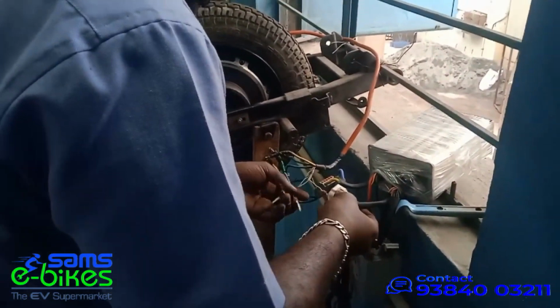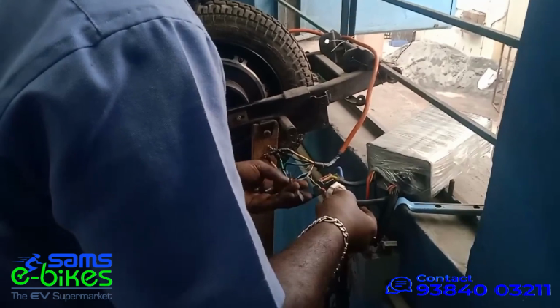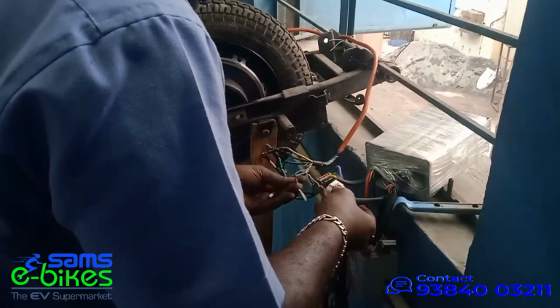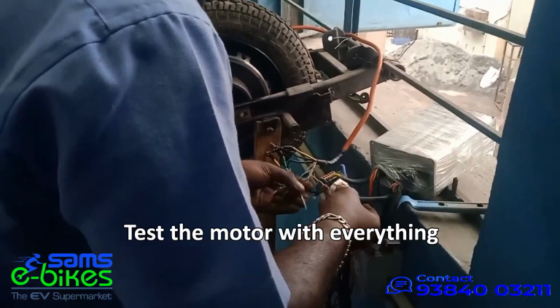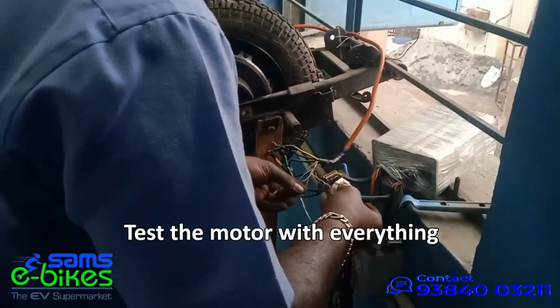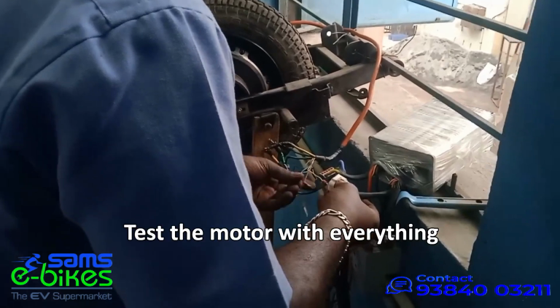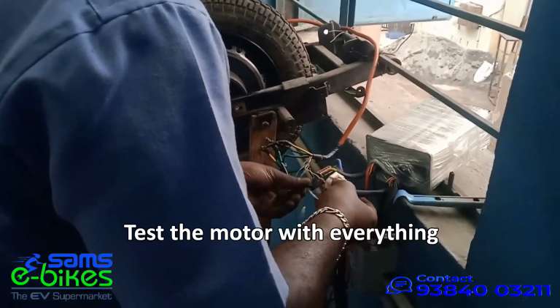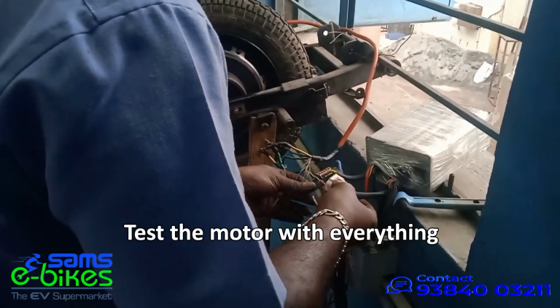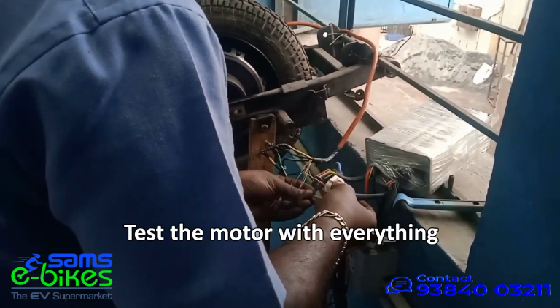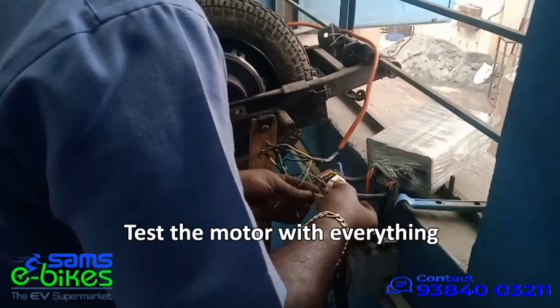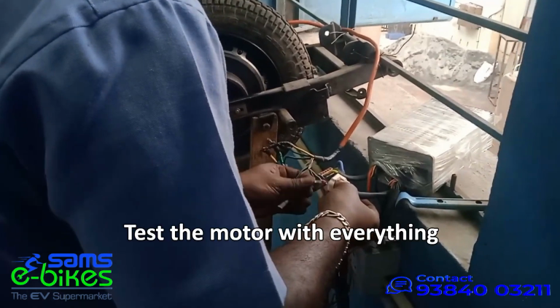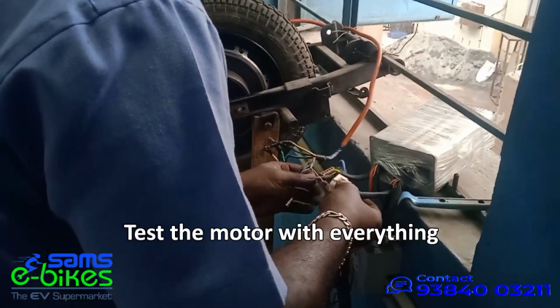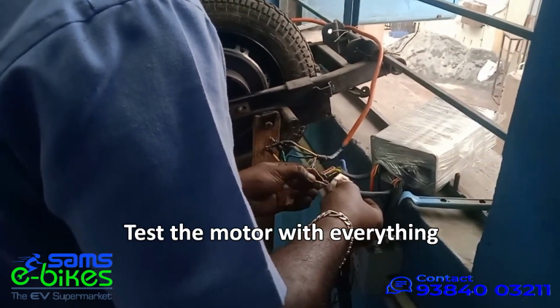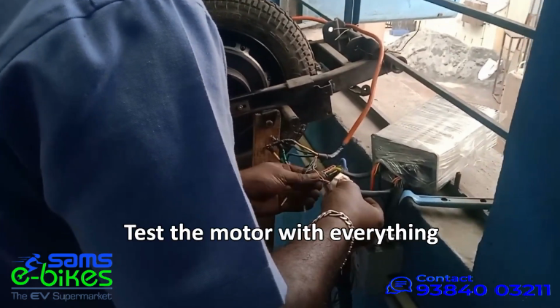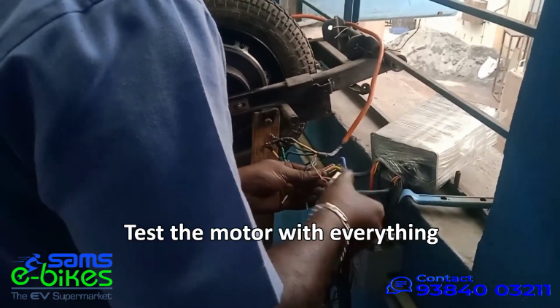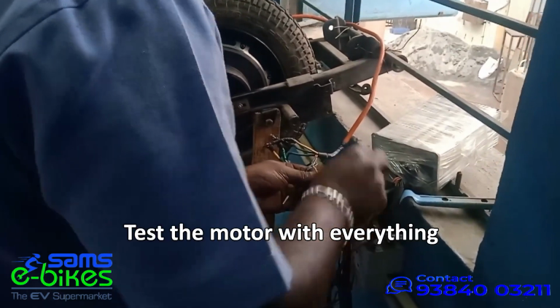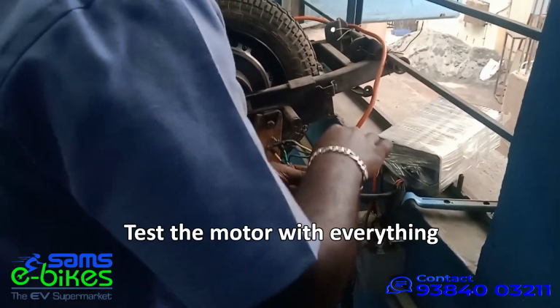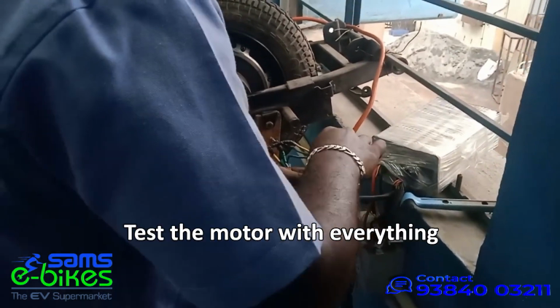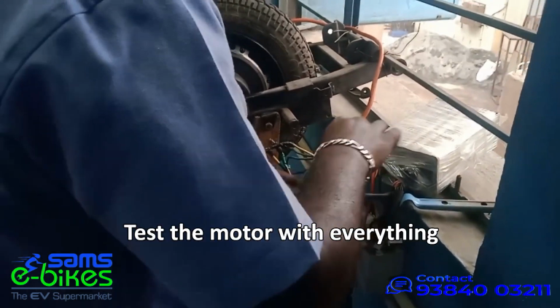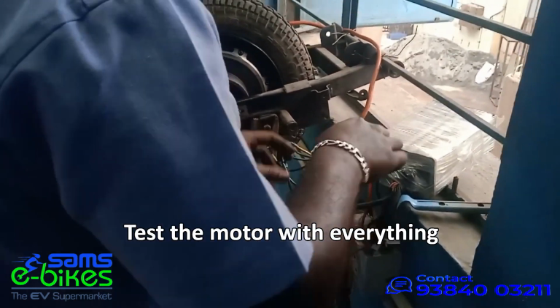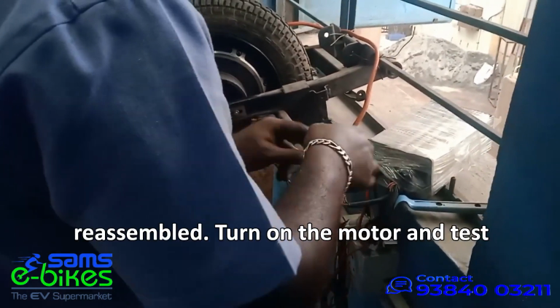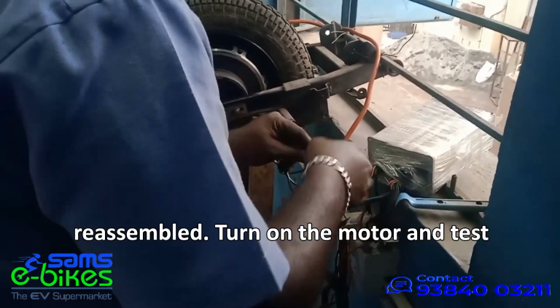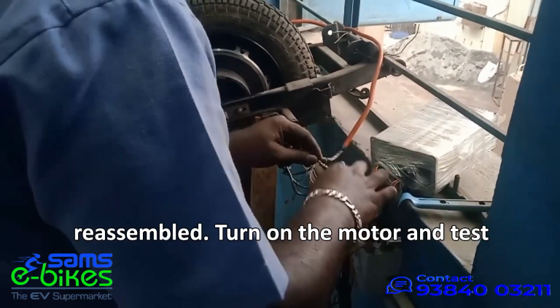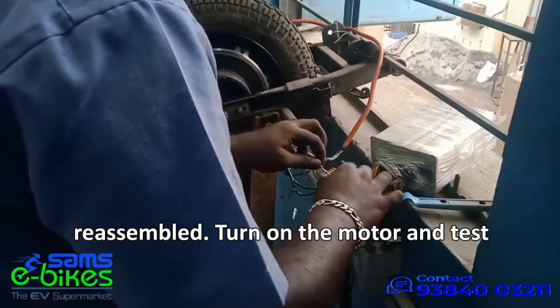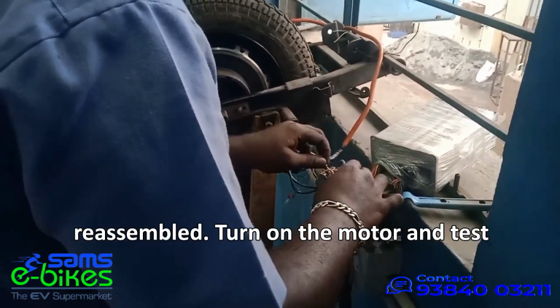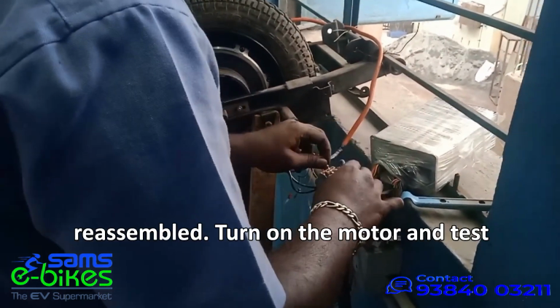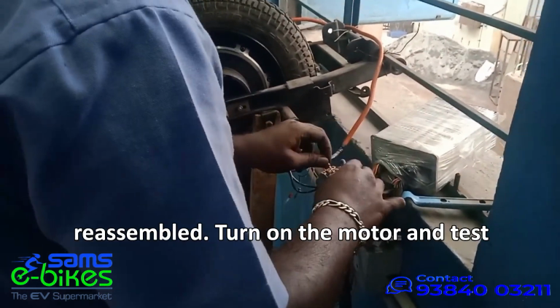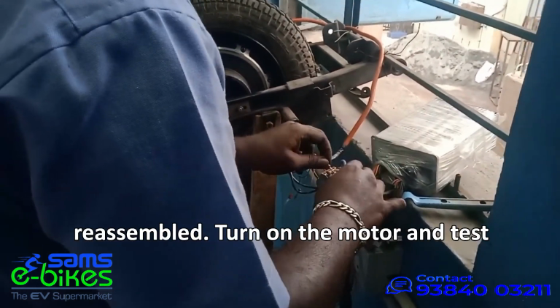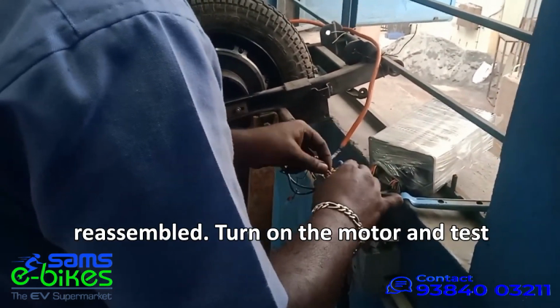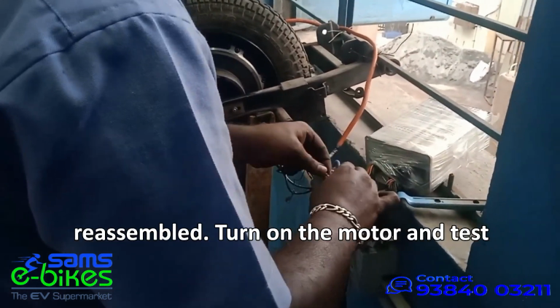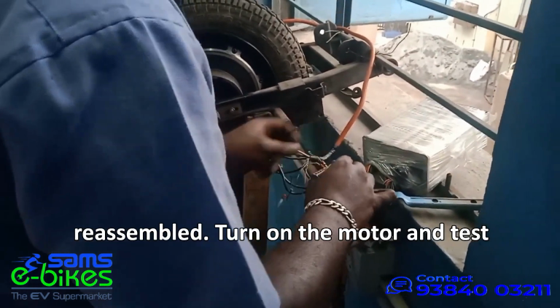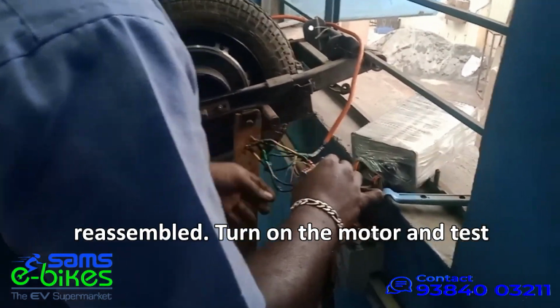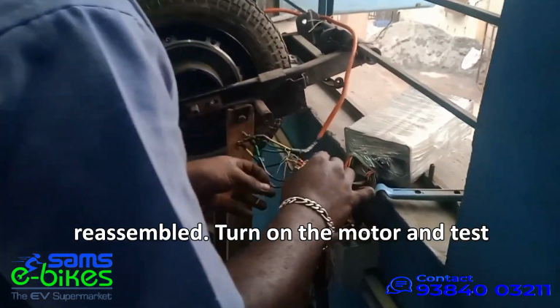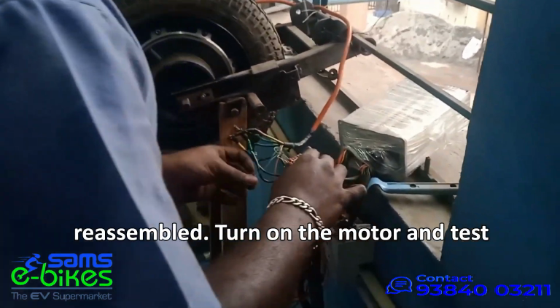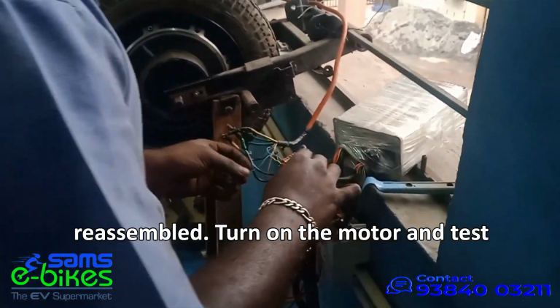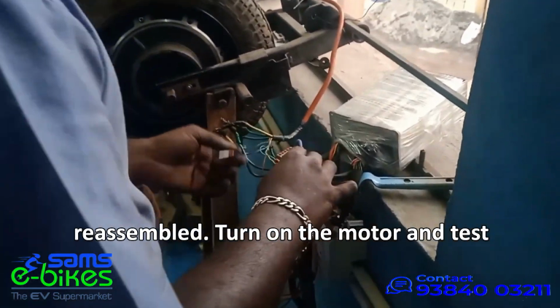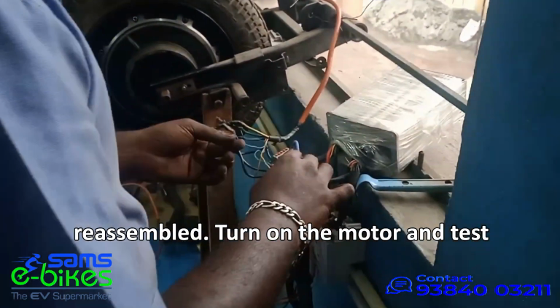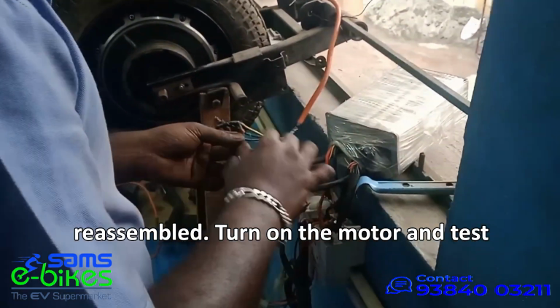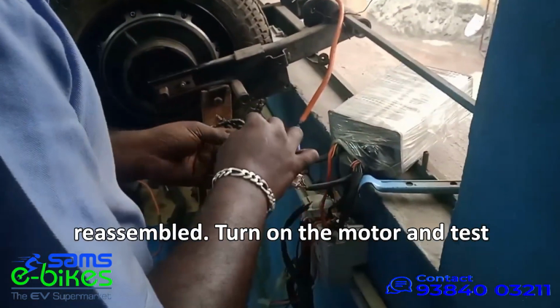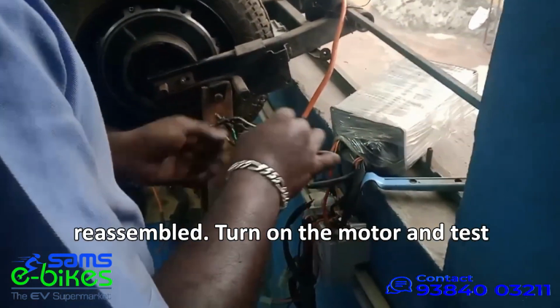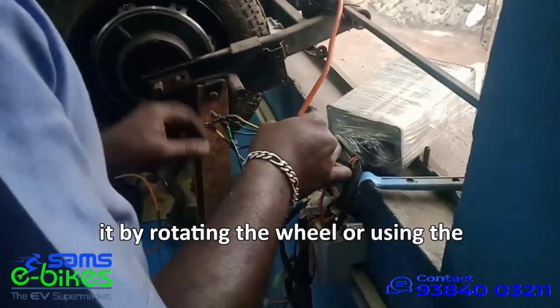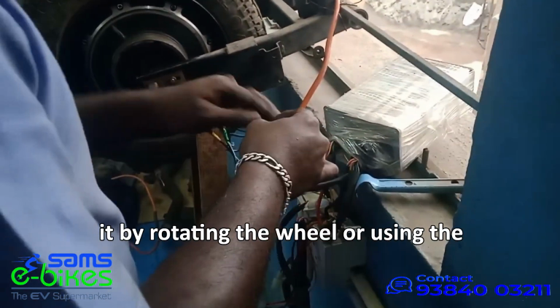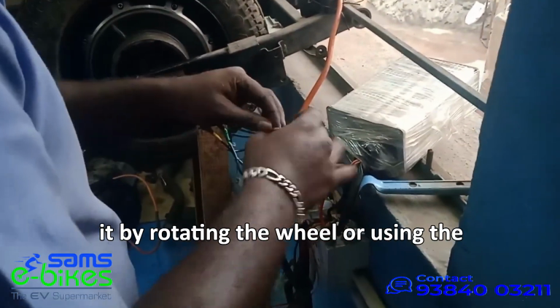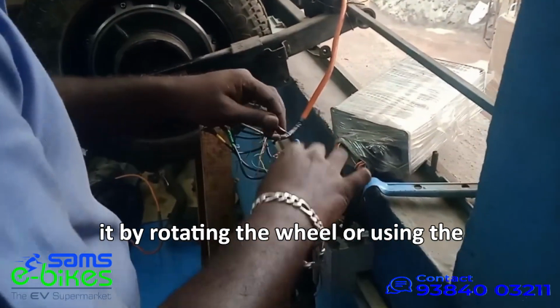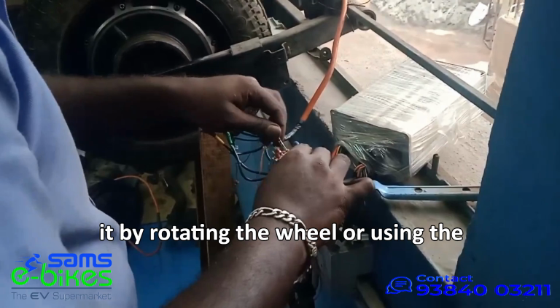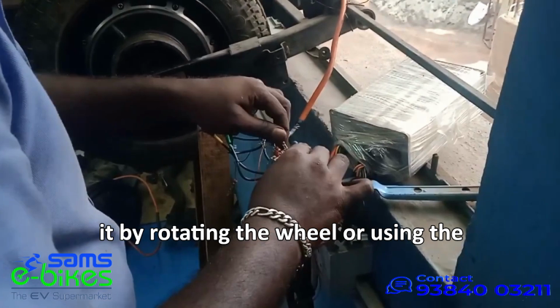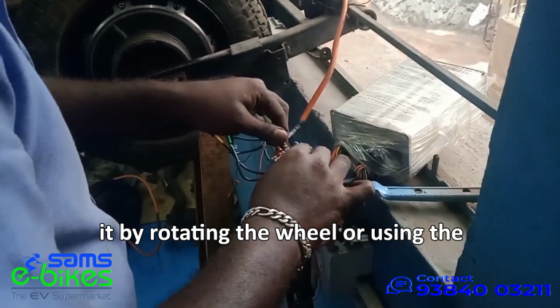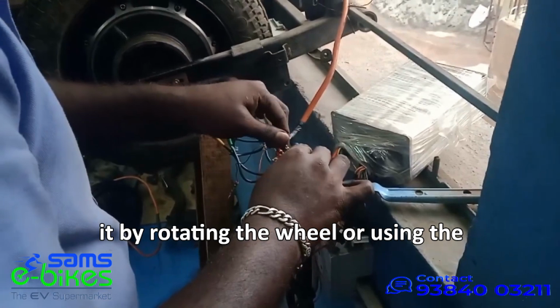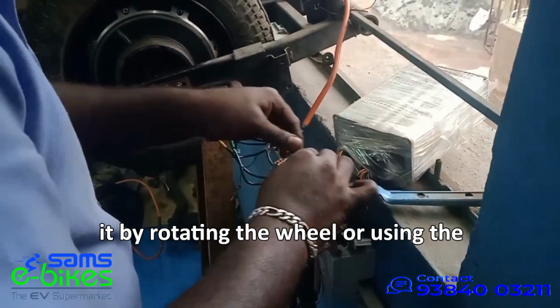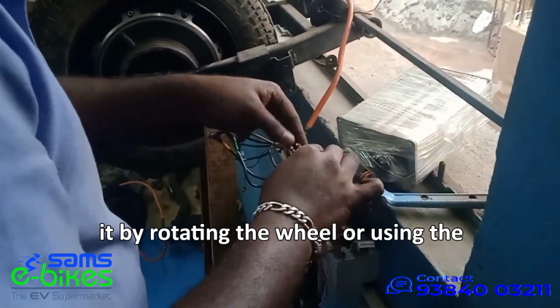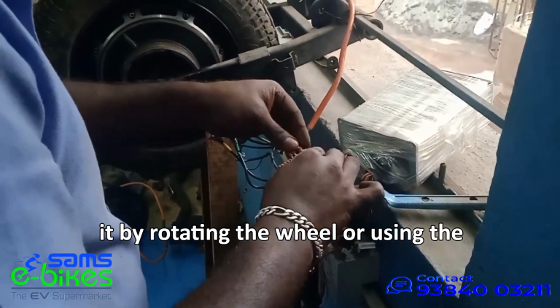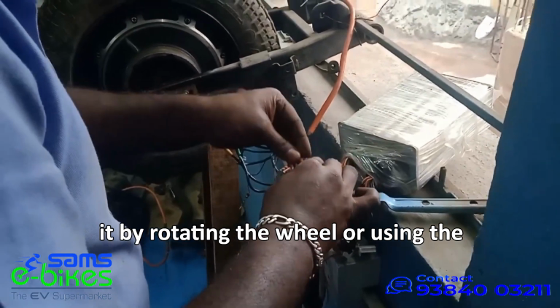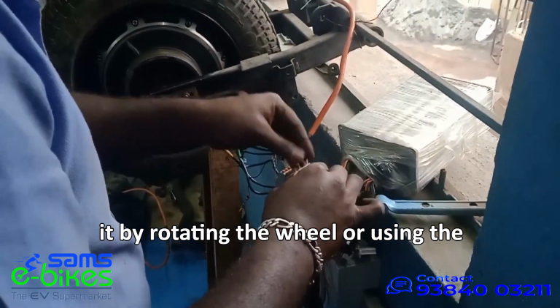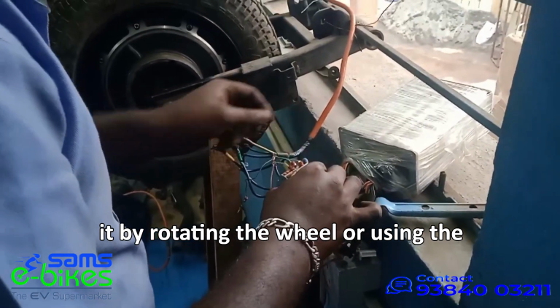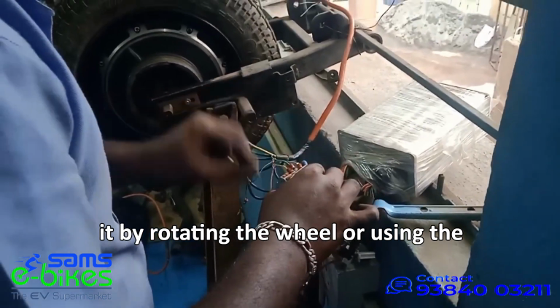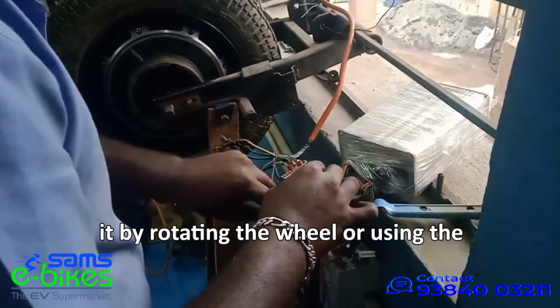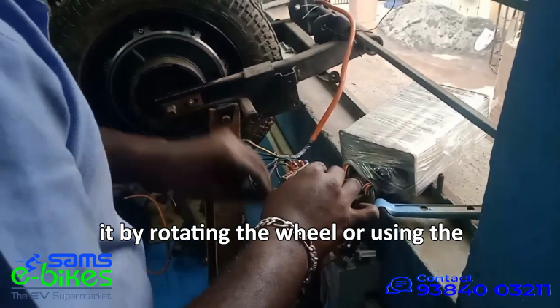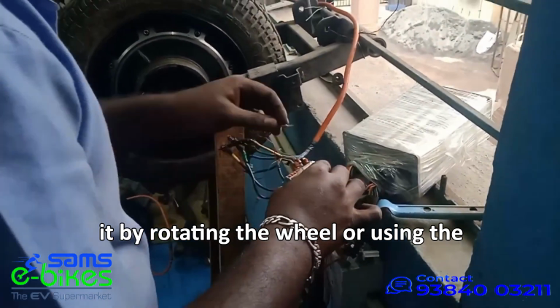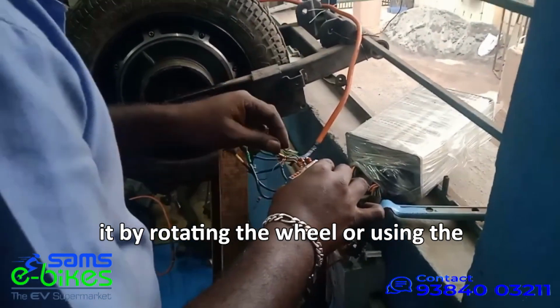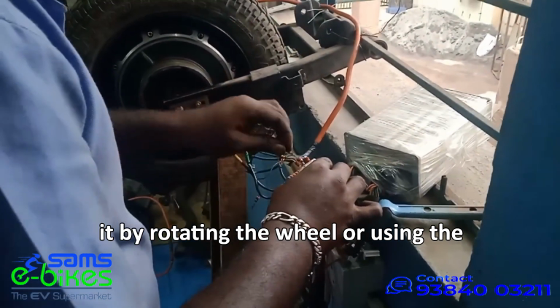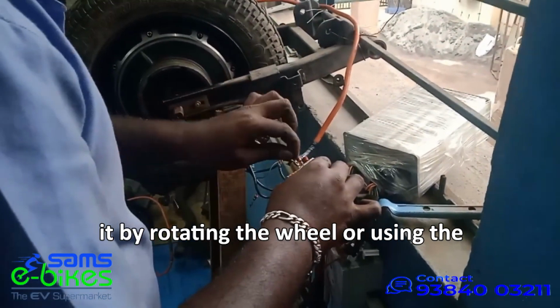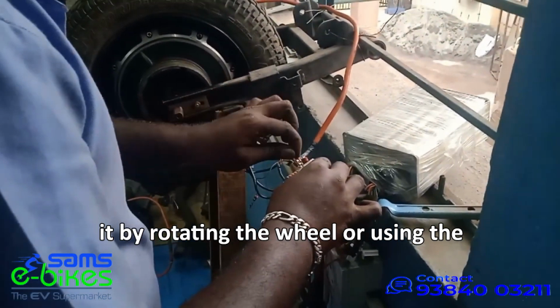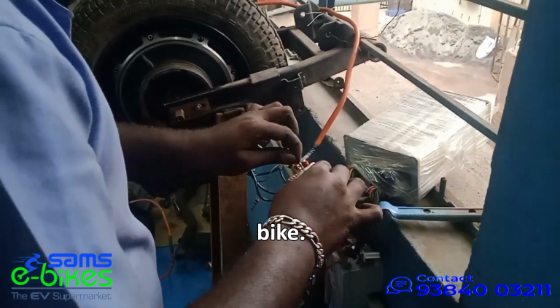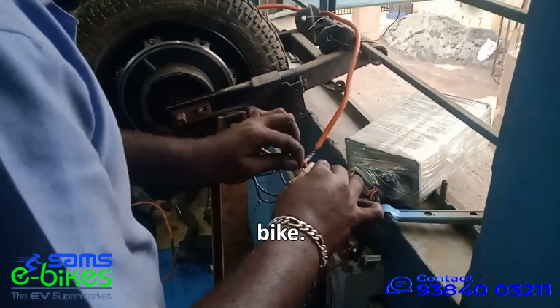Test the motor. With everything reassembled, turn on the motor and test it by rotating the wheel or using the bike.